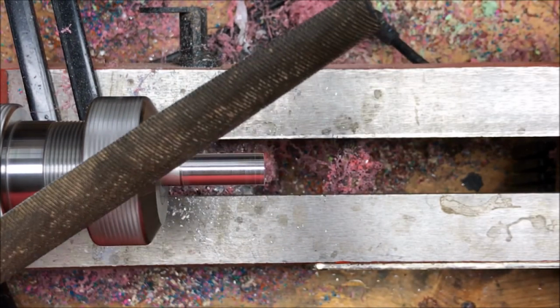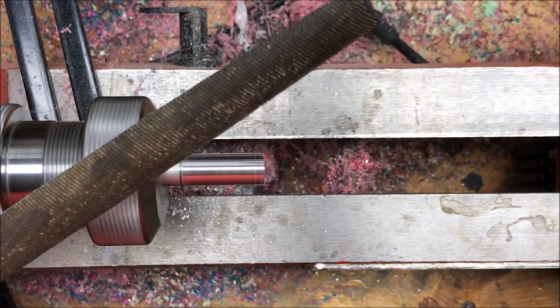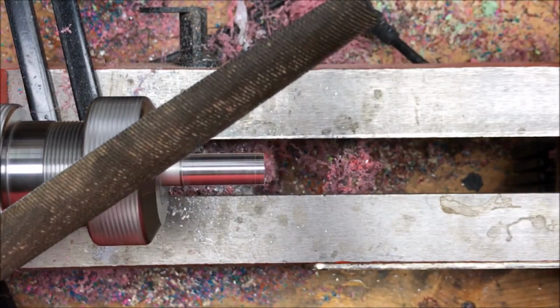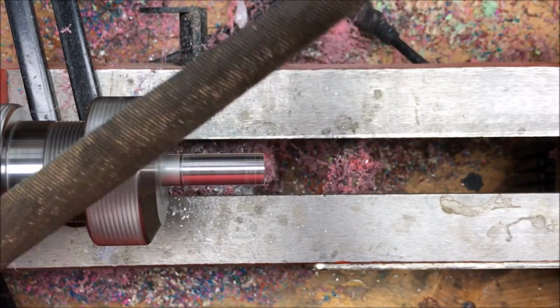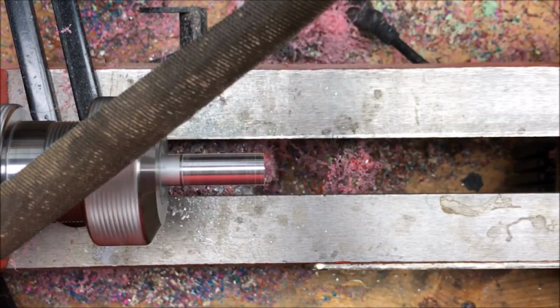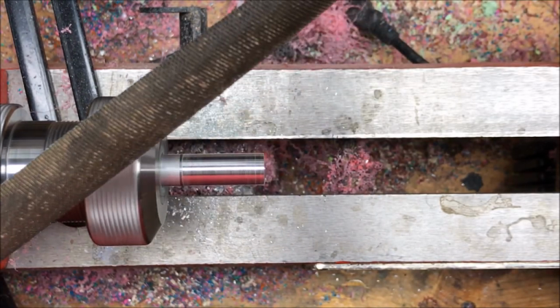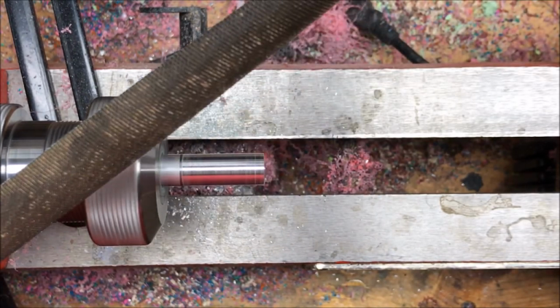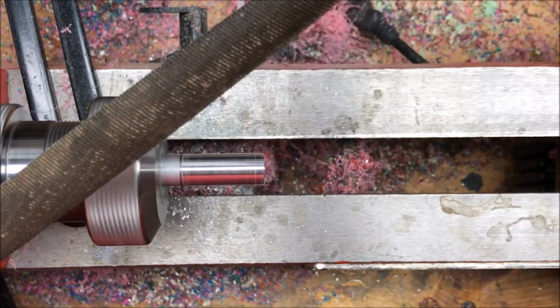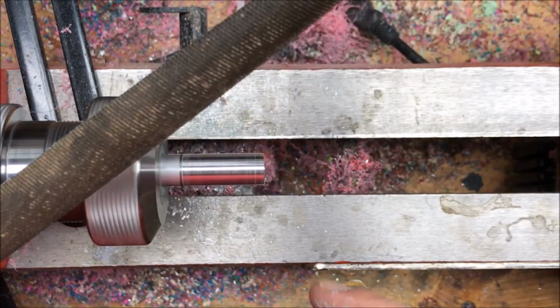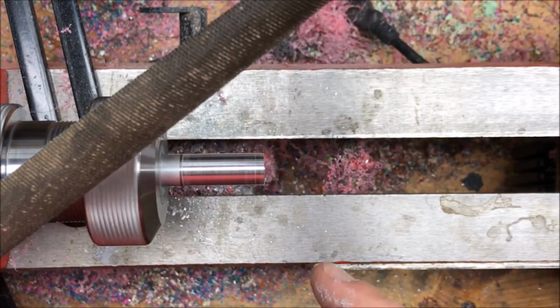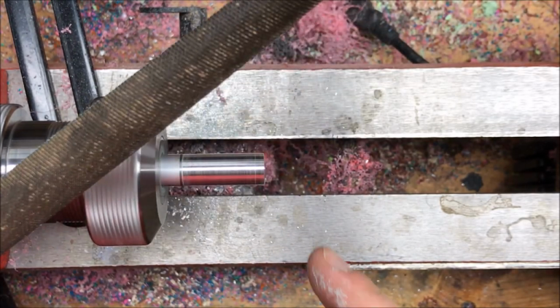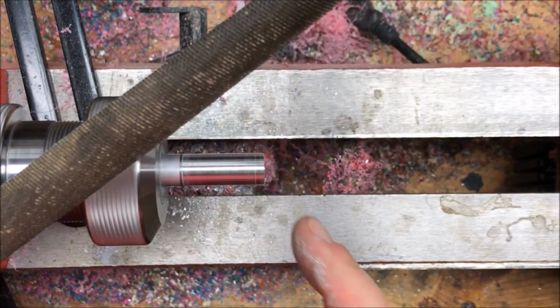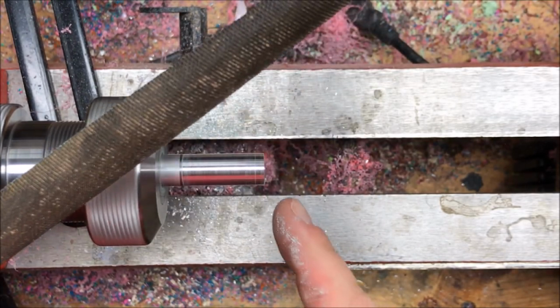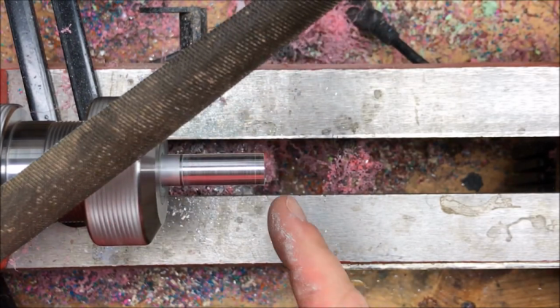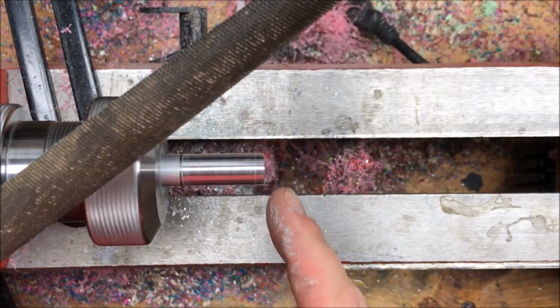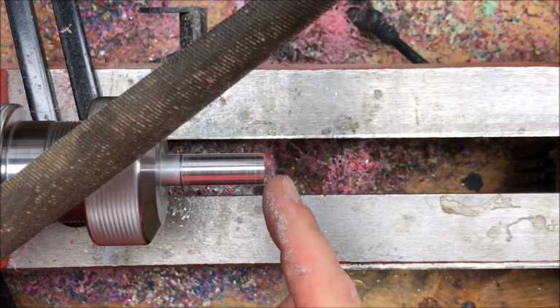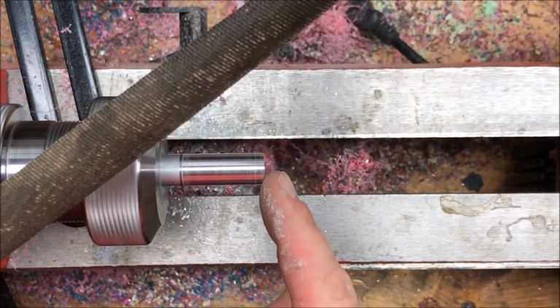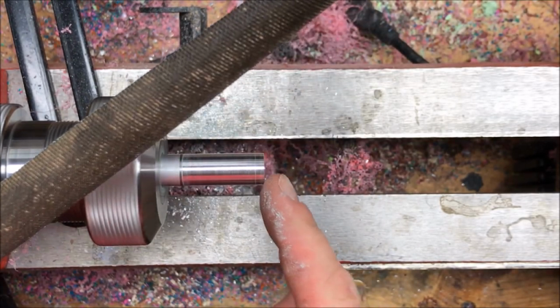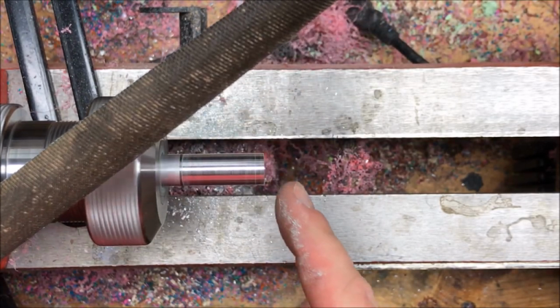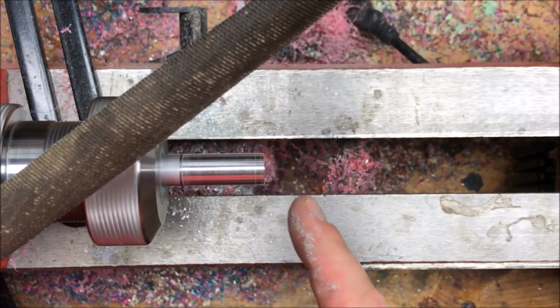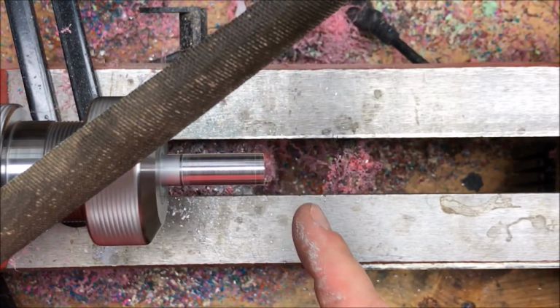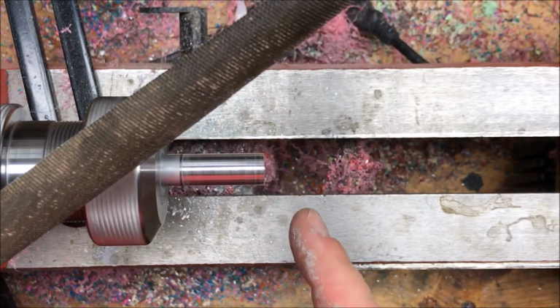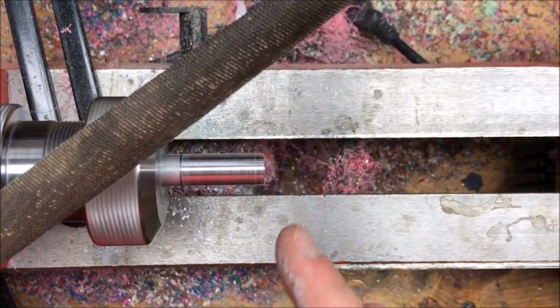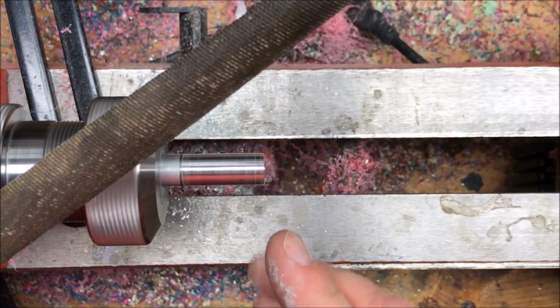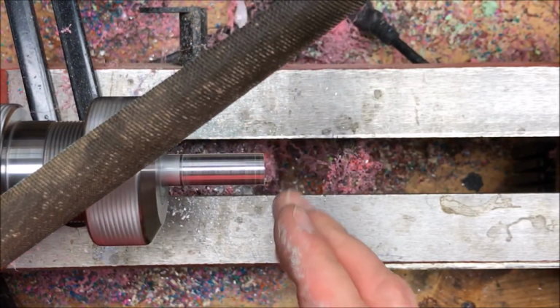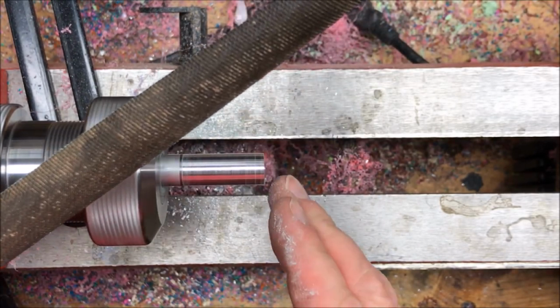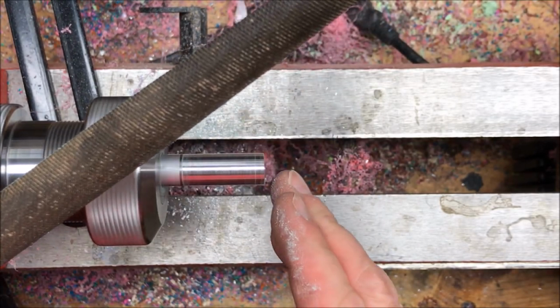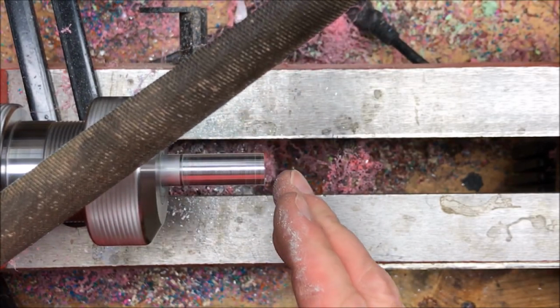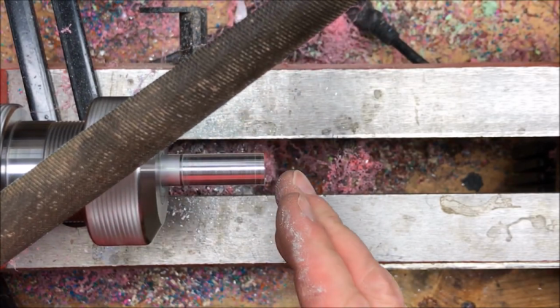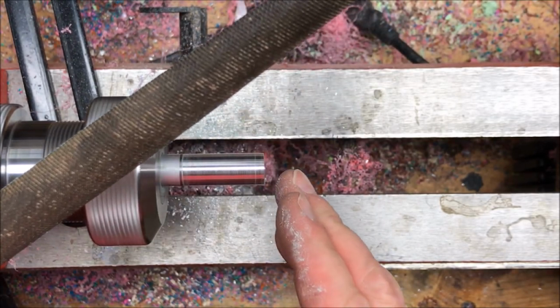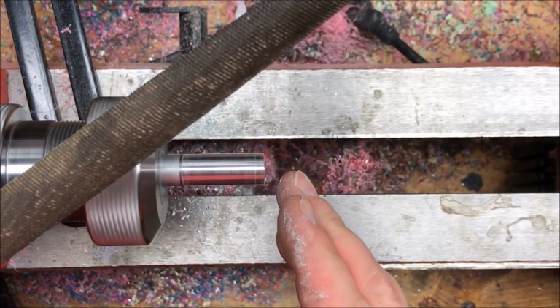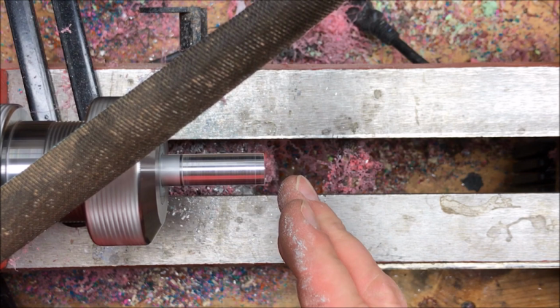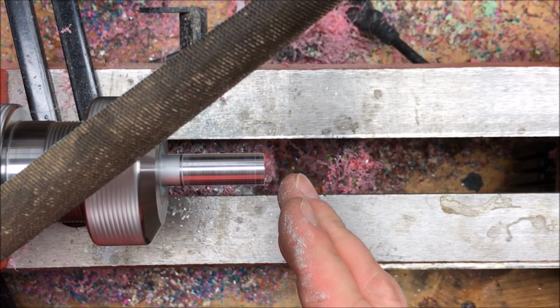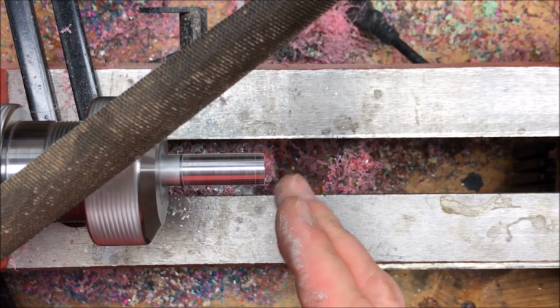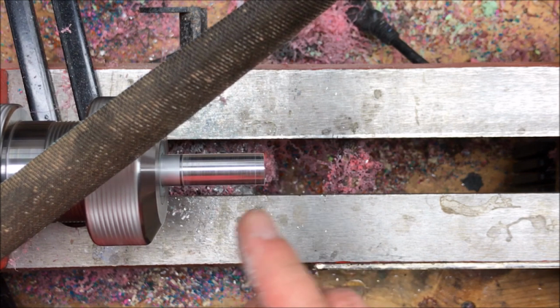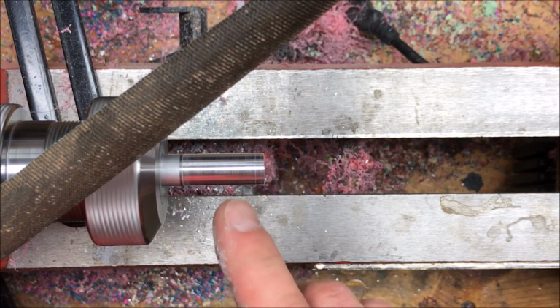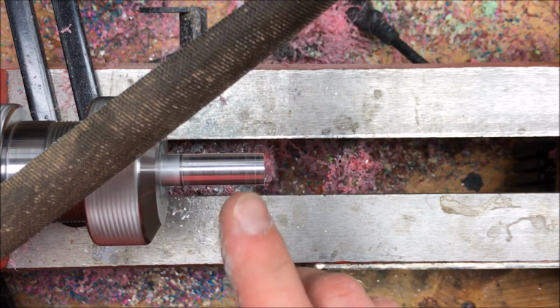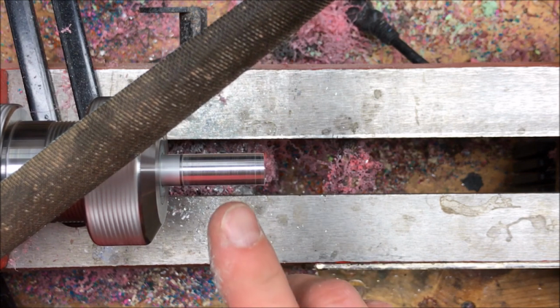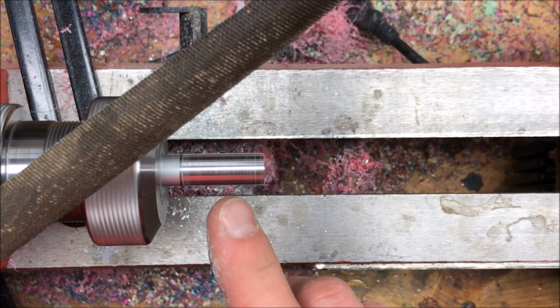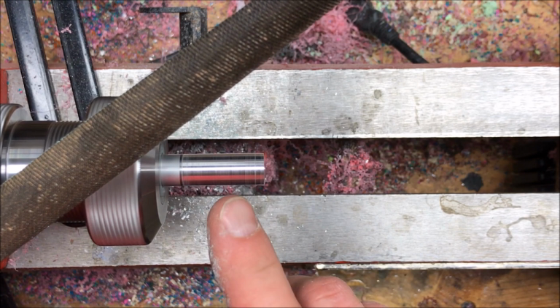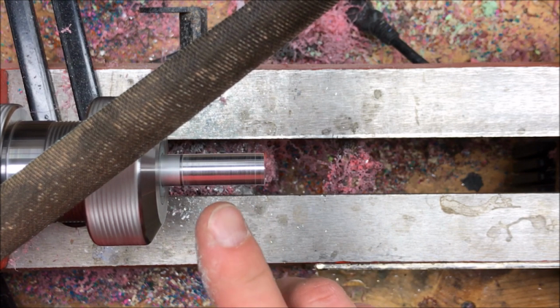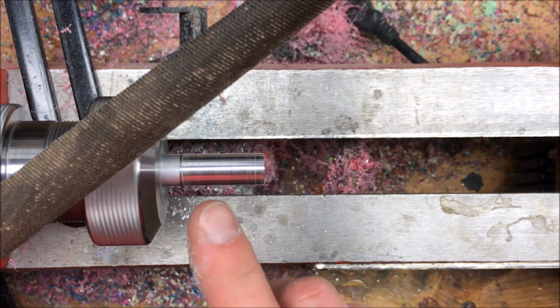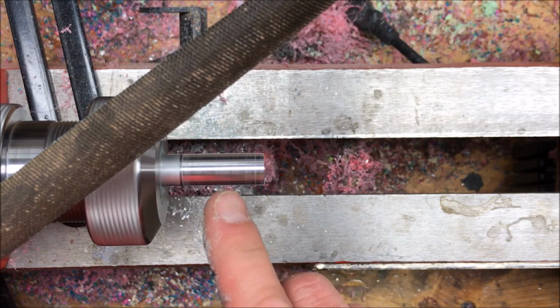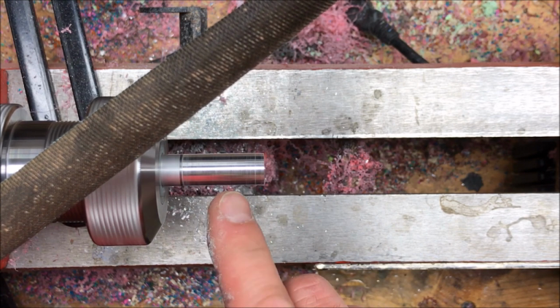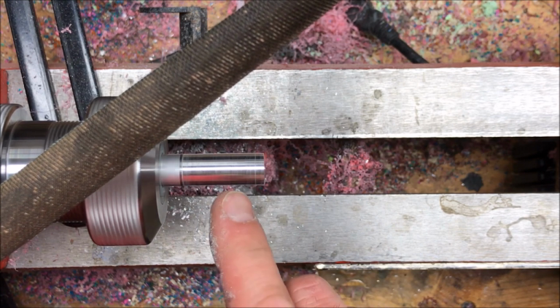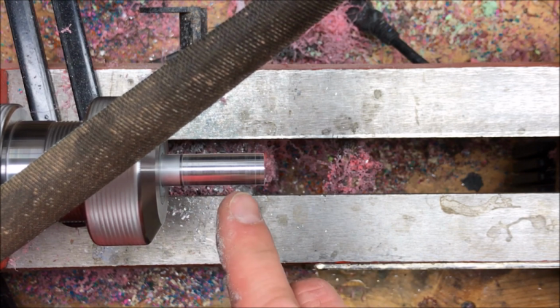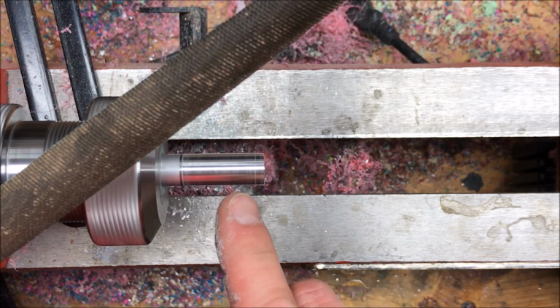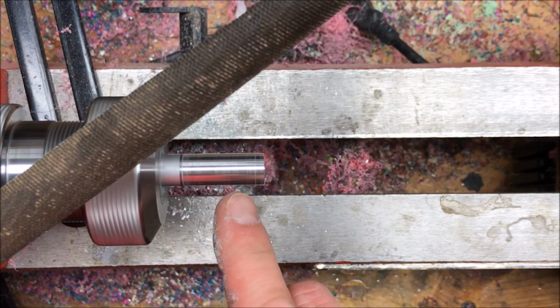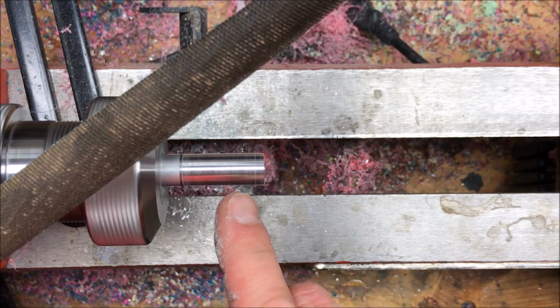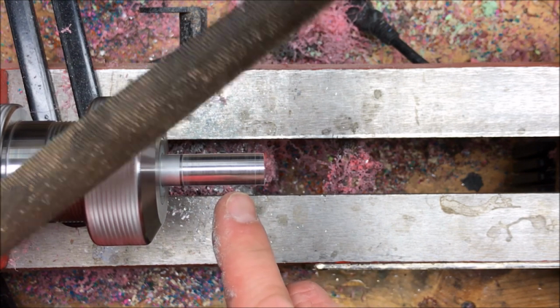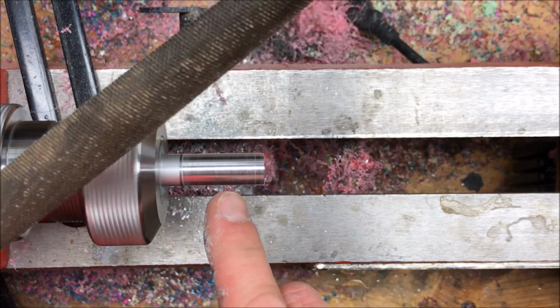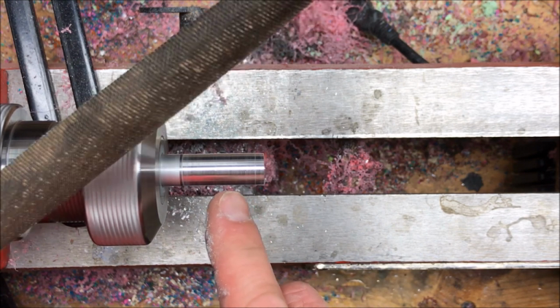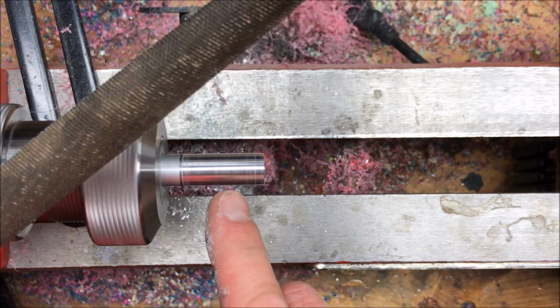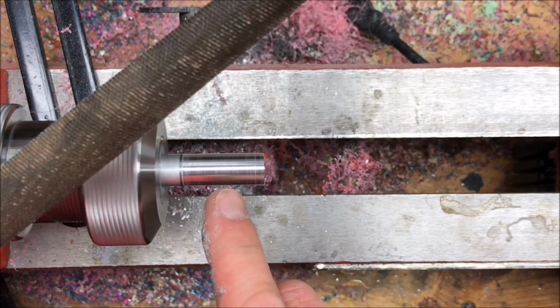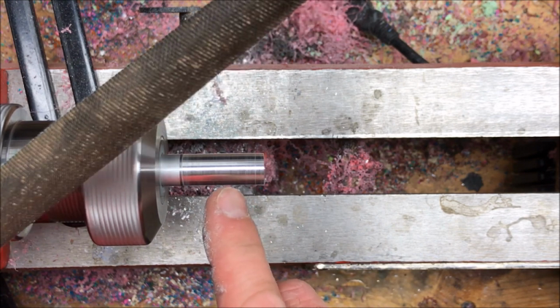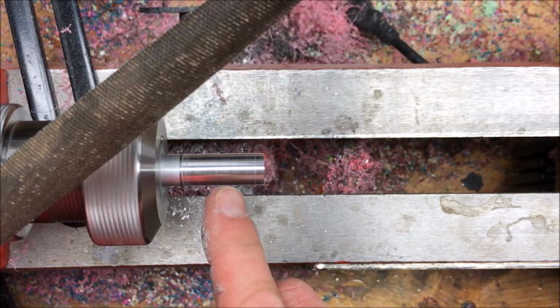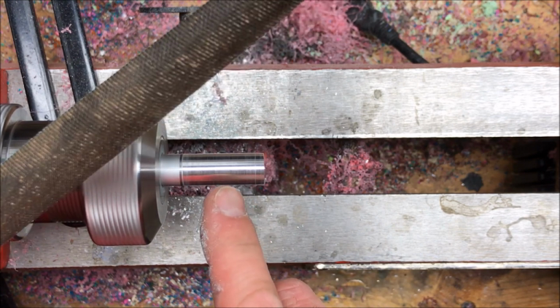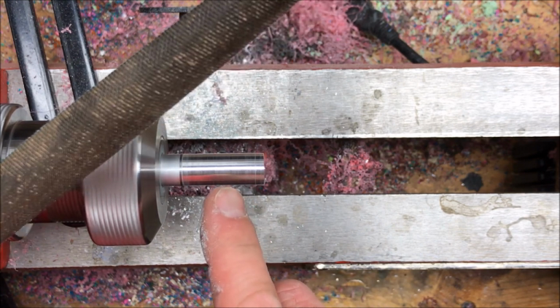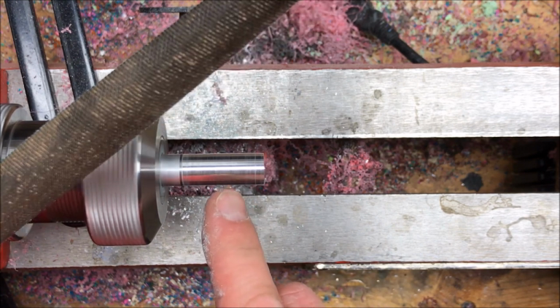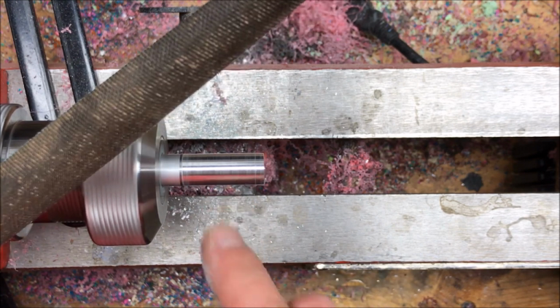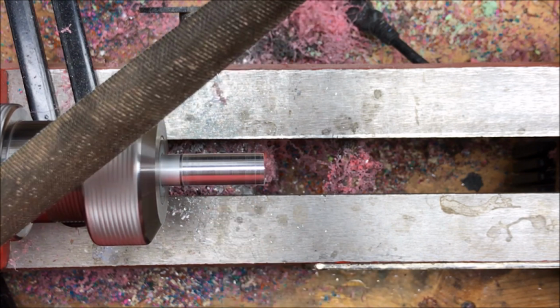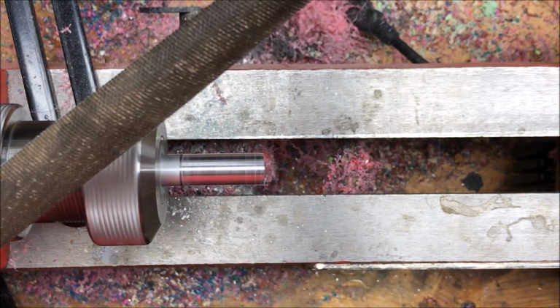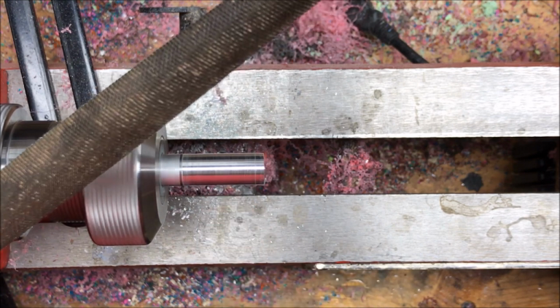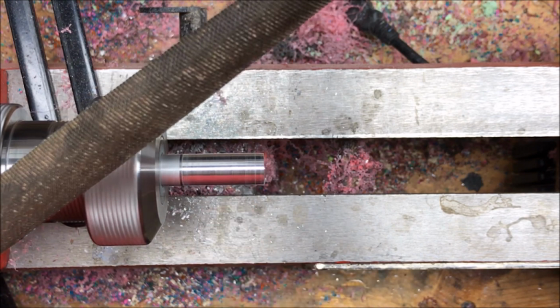As you can see, this is going to be a long drawn-out process. So I'm going to shut the camera off while I go ahead and finish filing this down to the proper diameter.